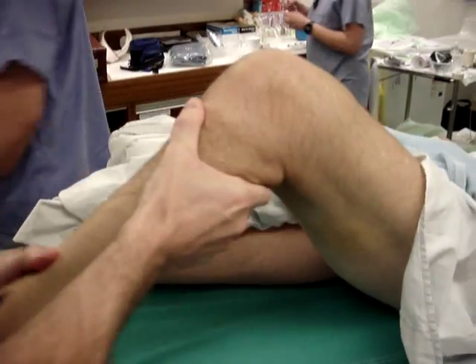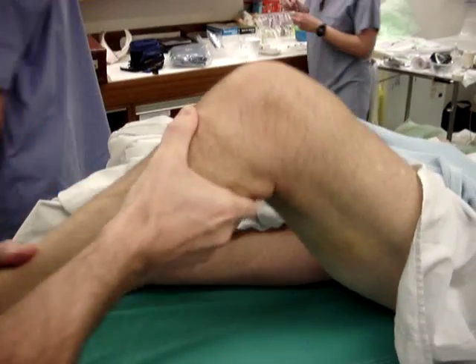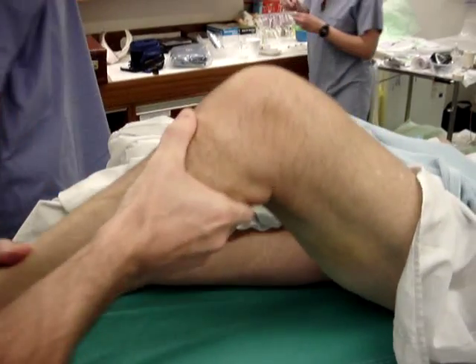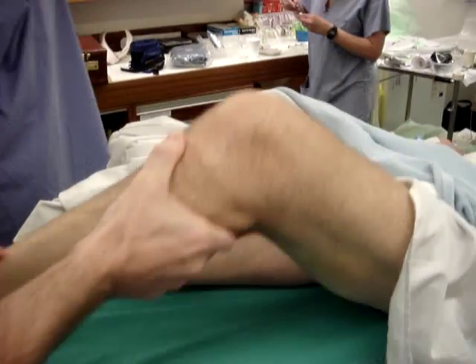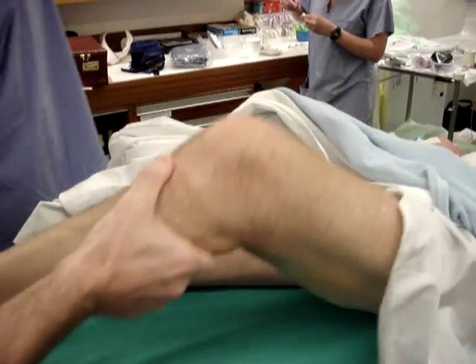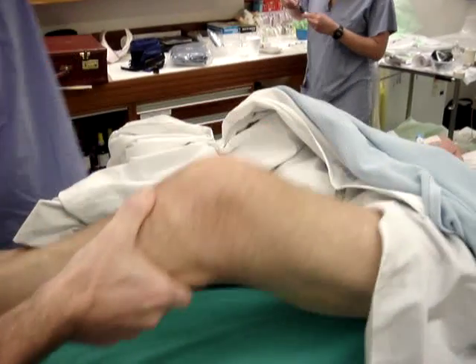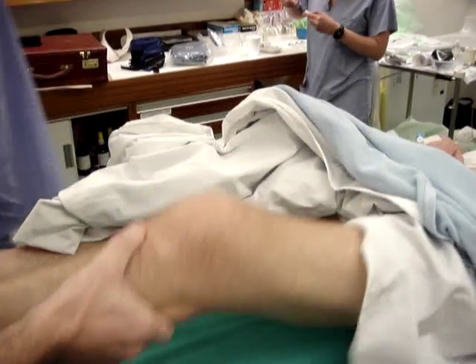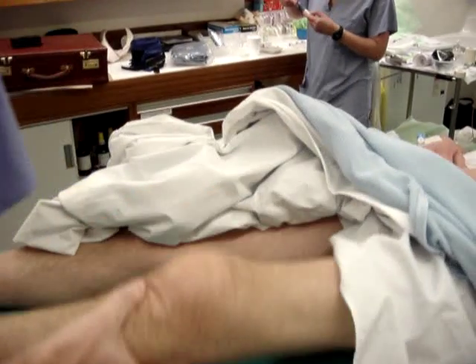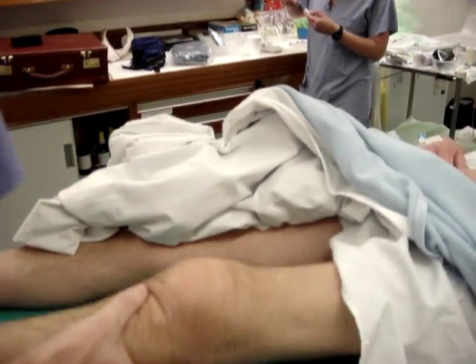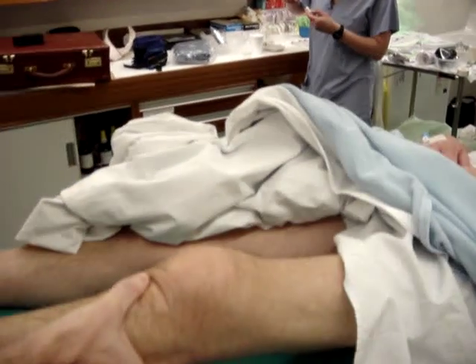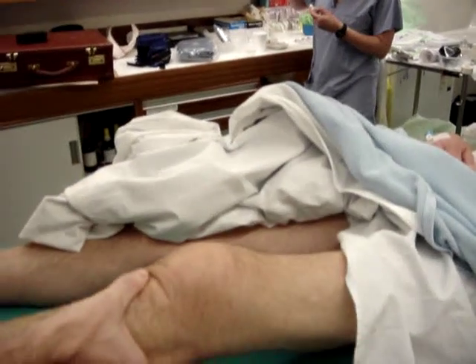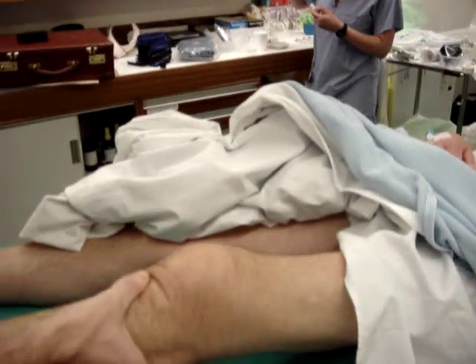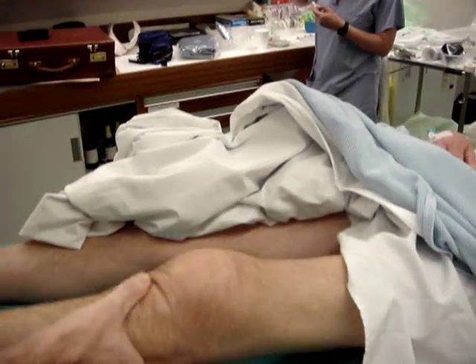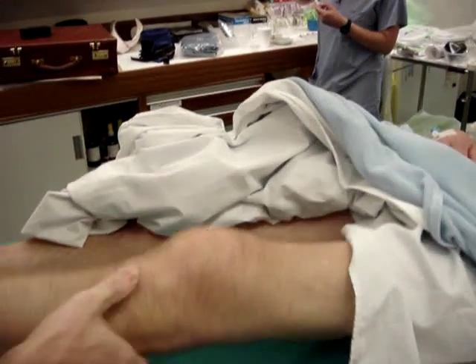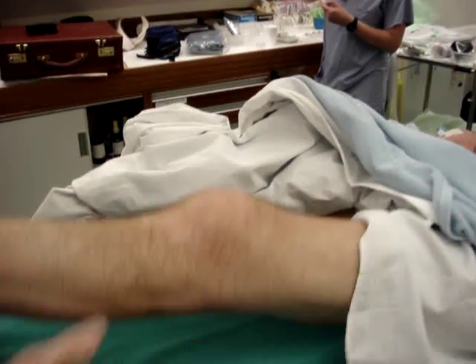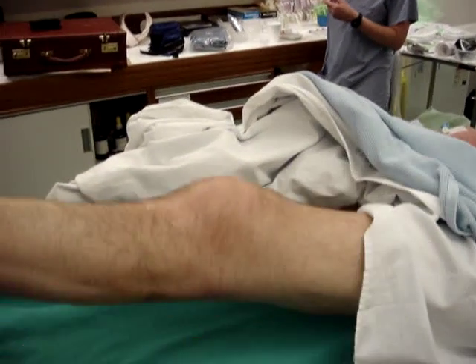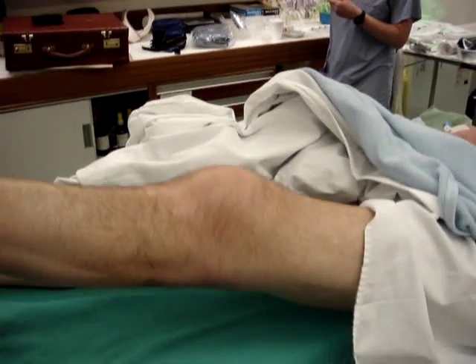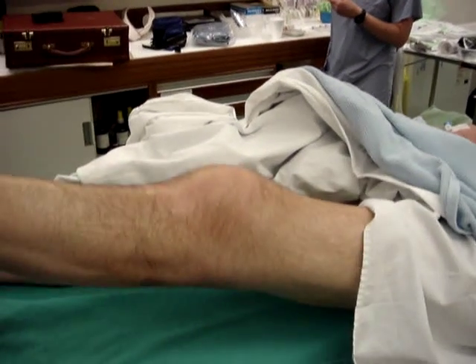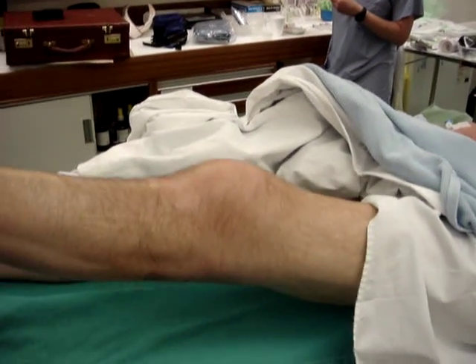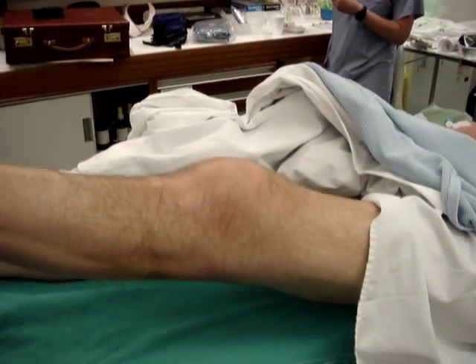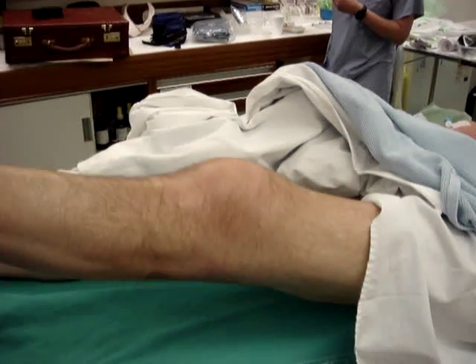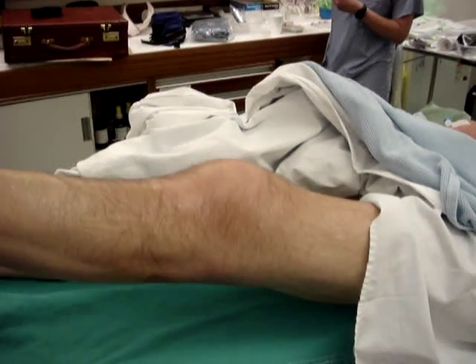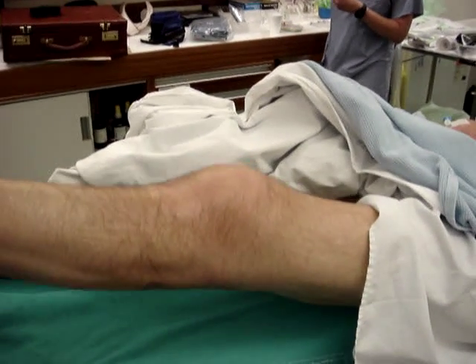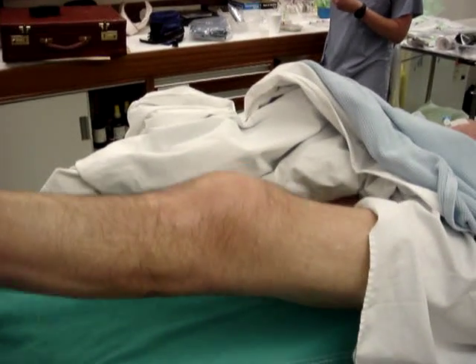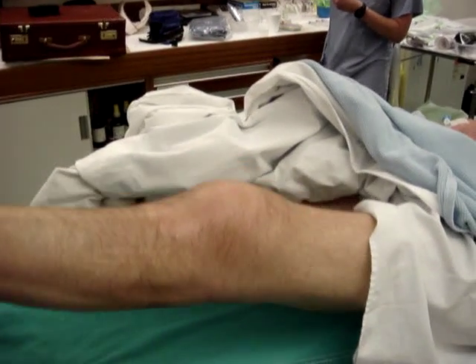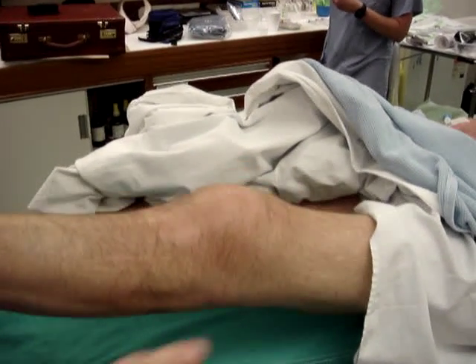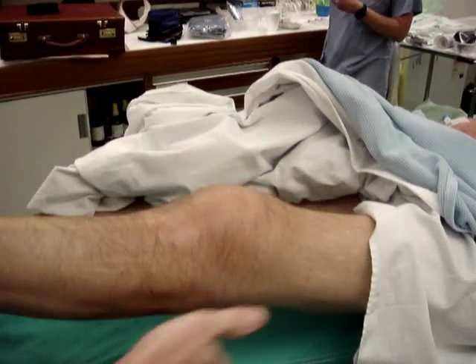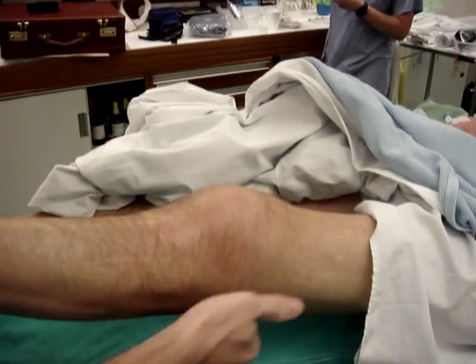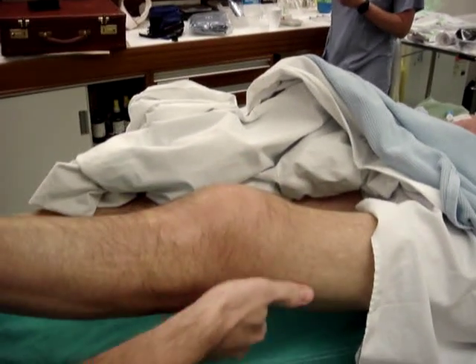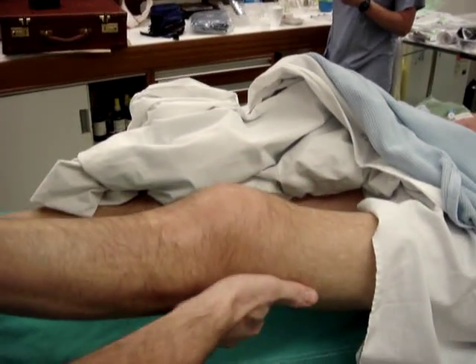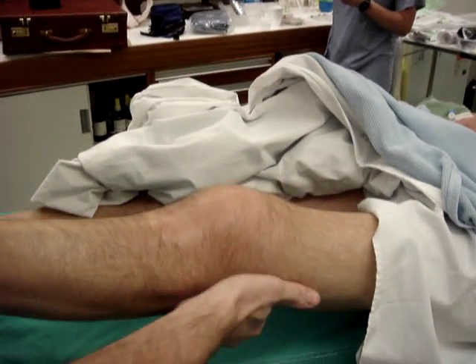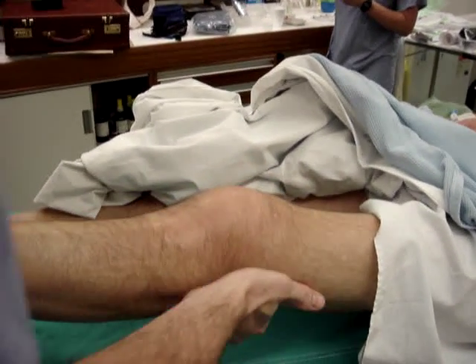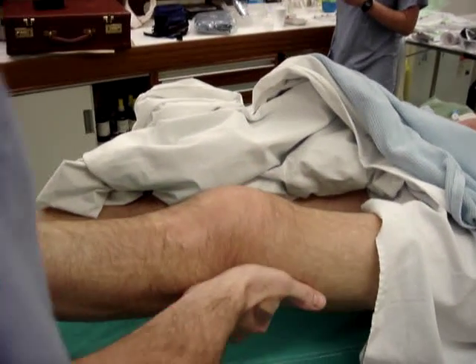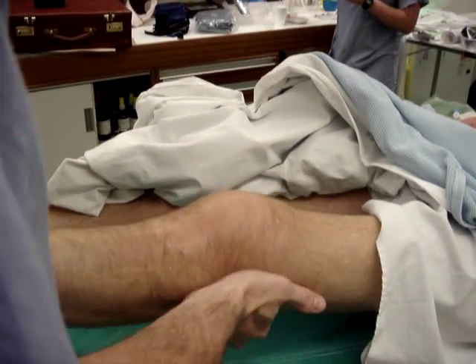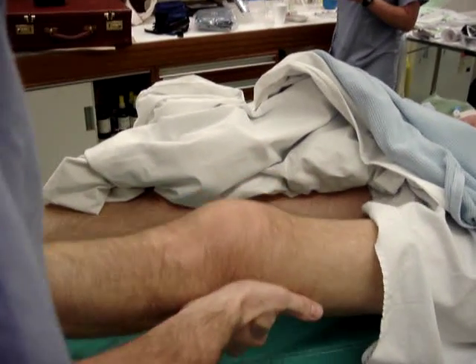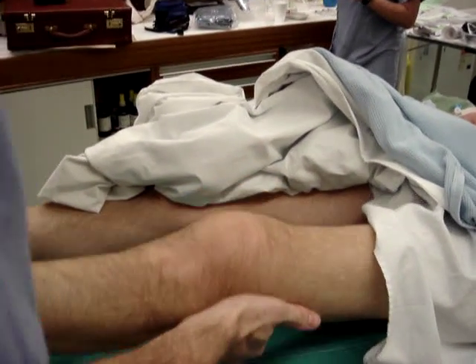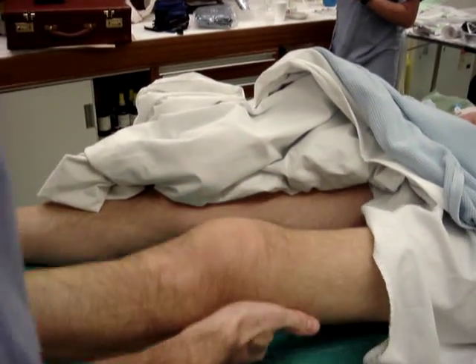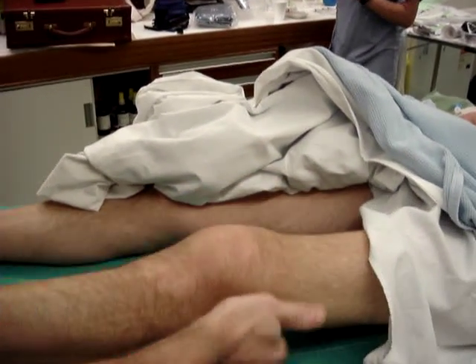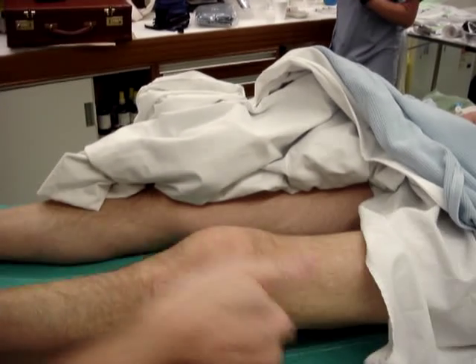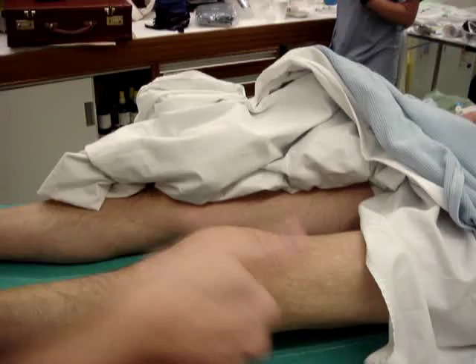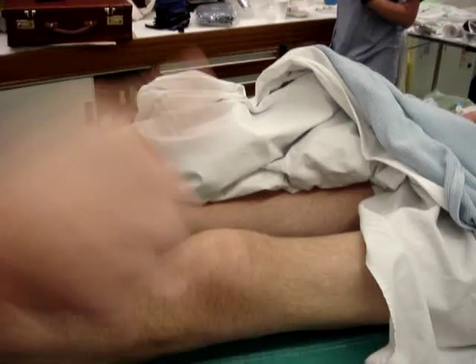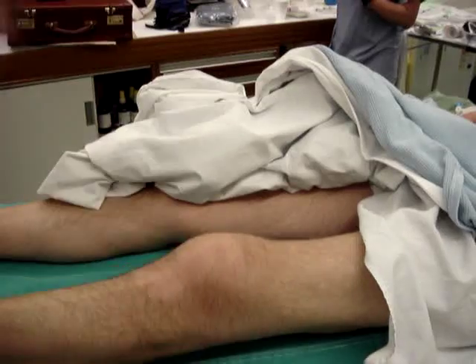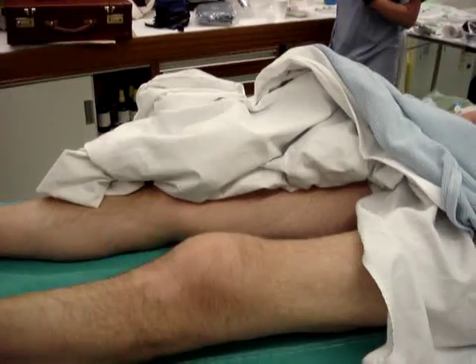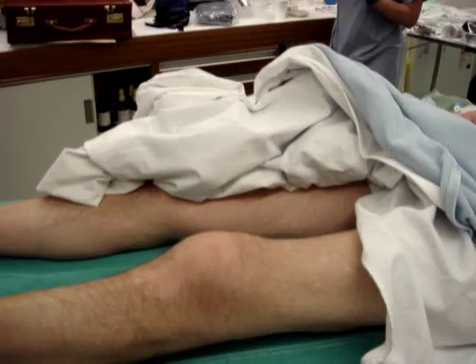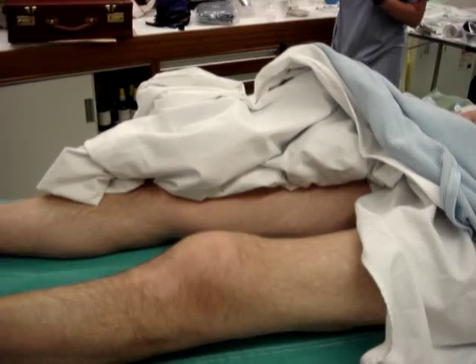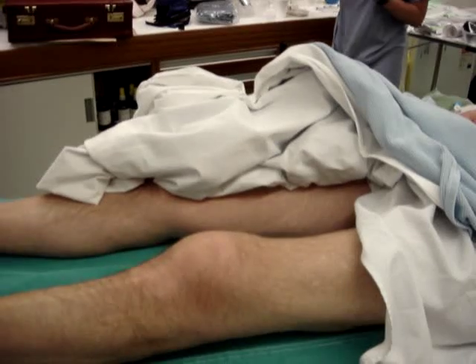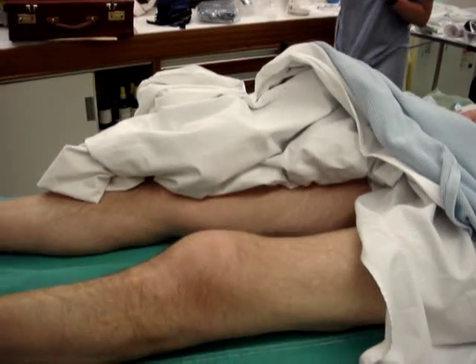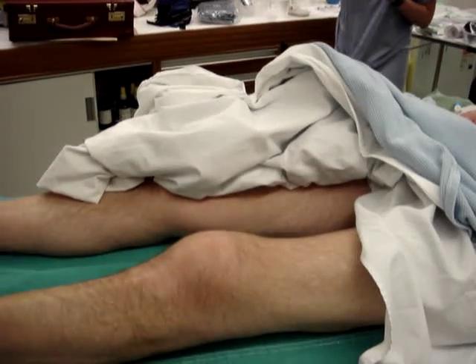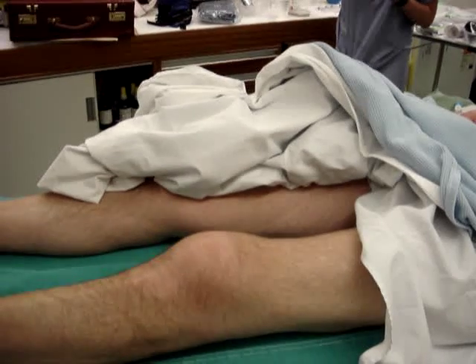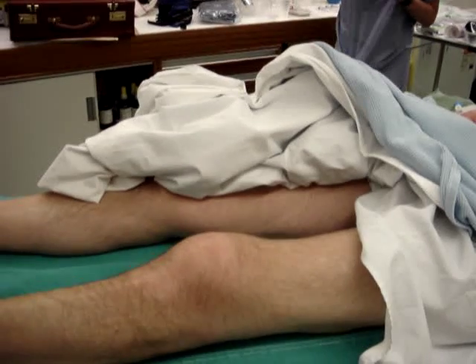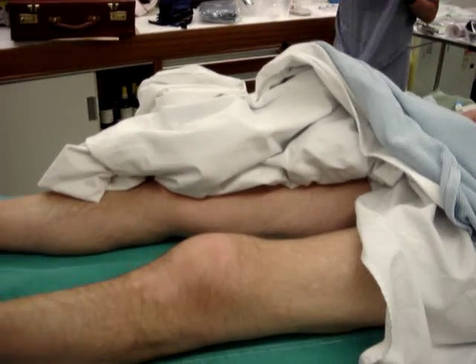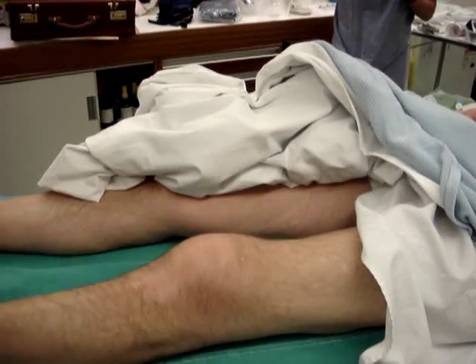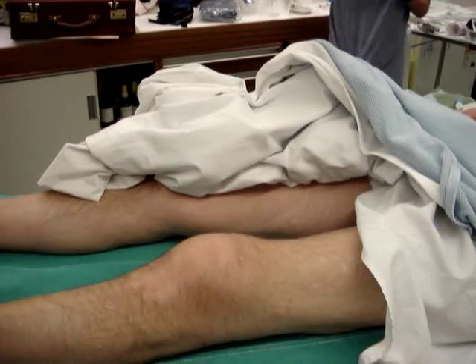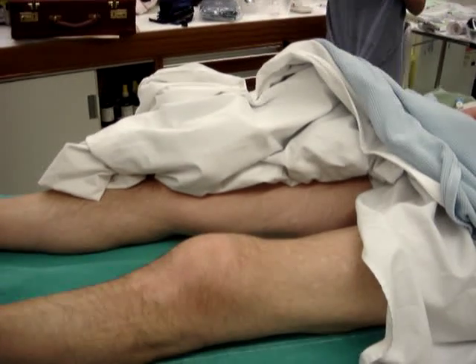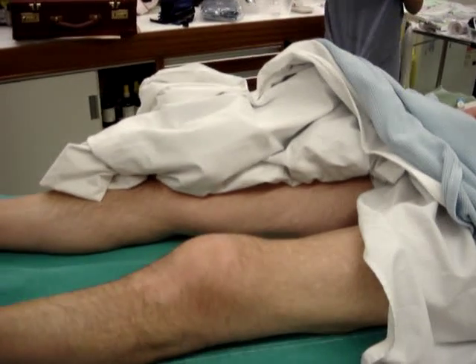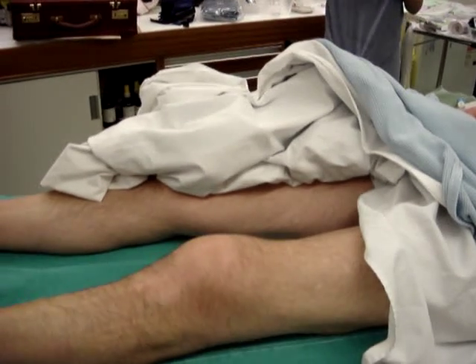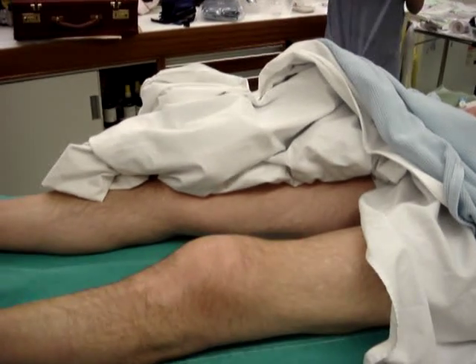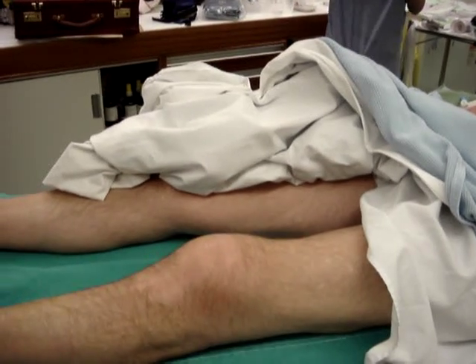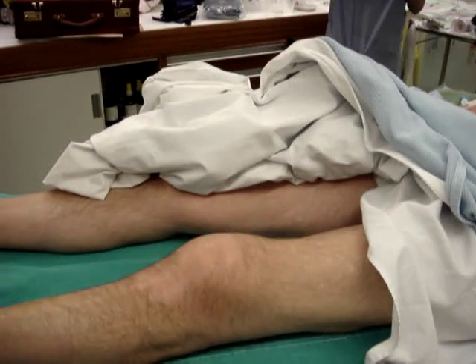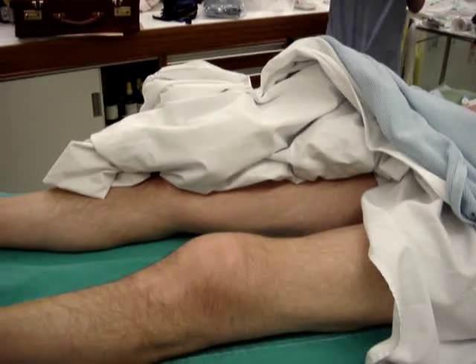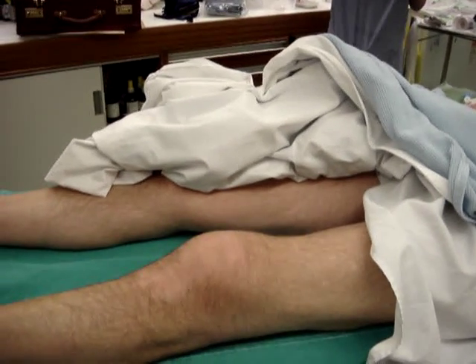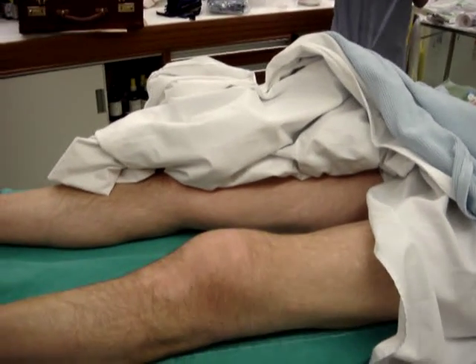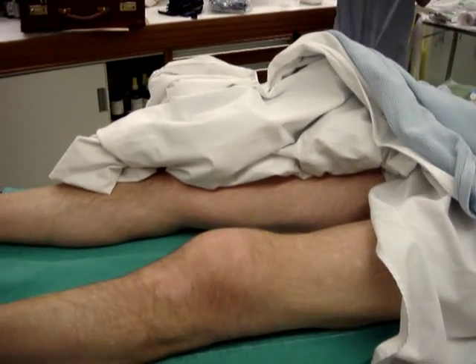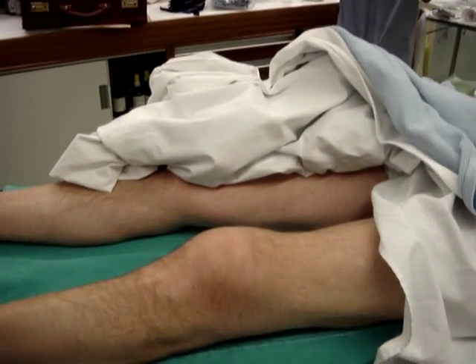If we look at his MCL, he hasn't quite come out into full extension. We can just come over the top now. So we're looking at the knee from the top.